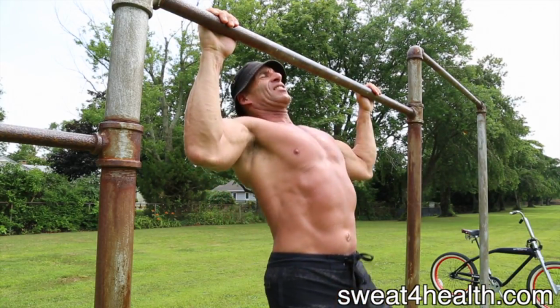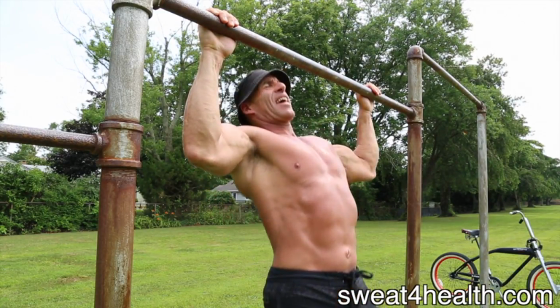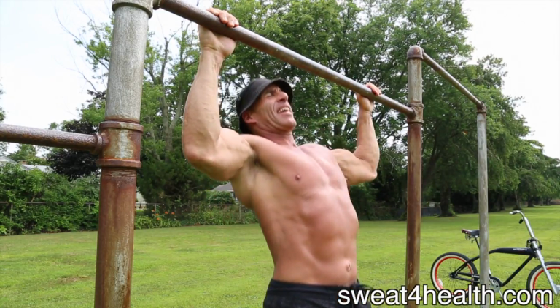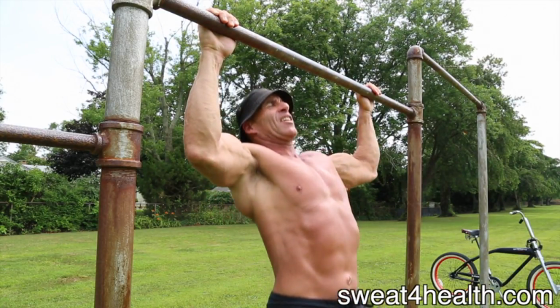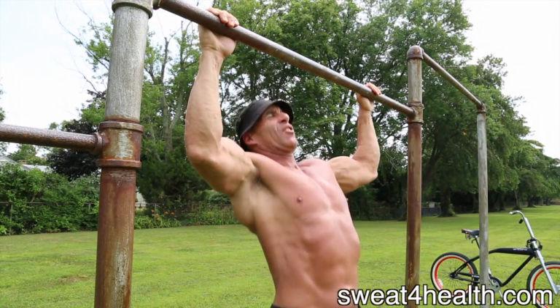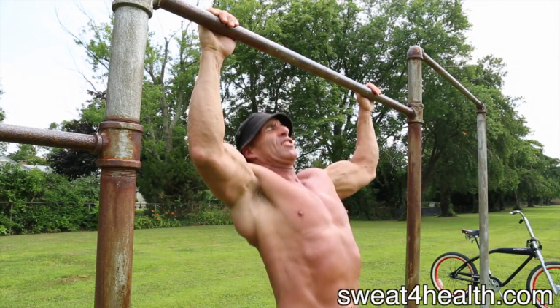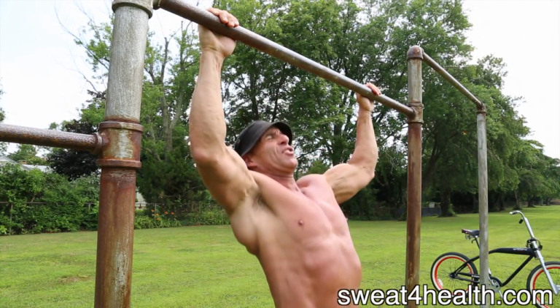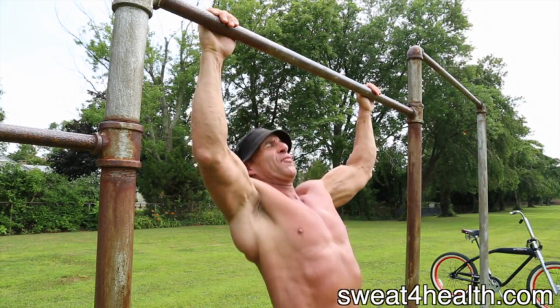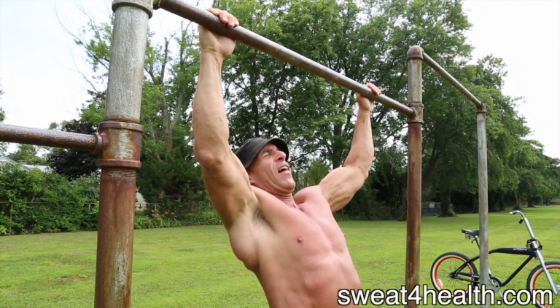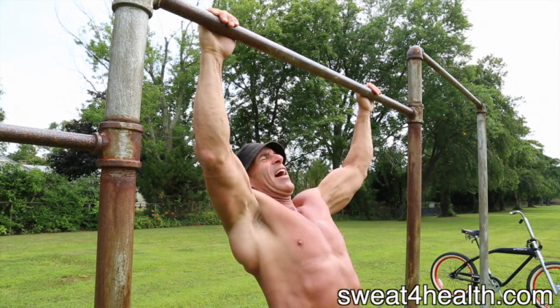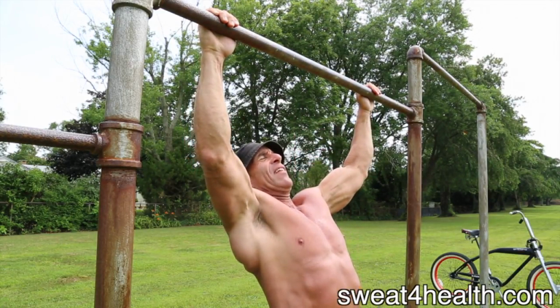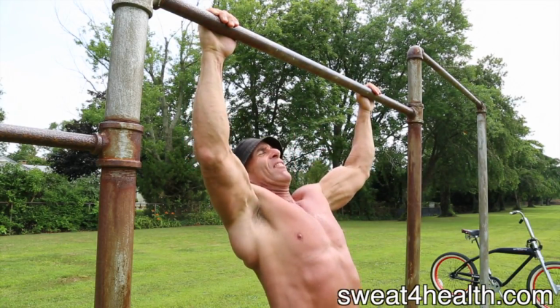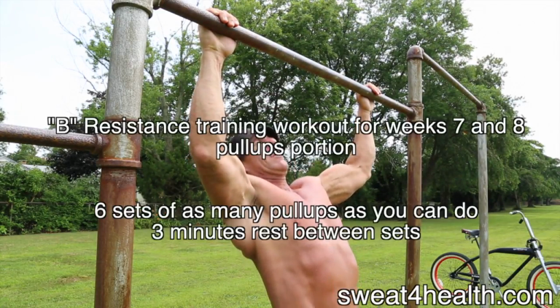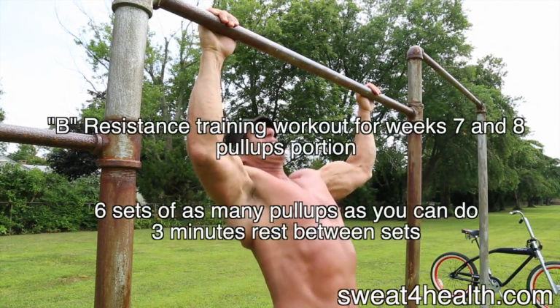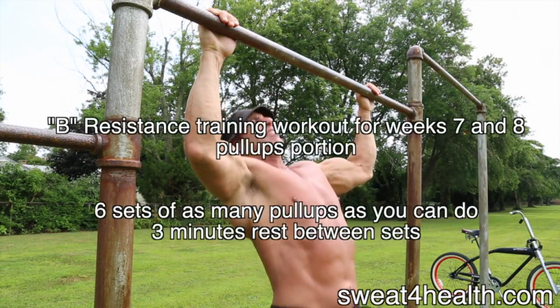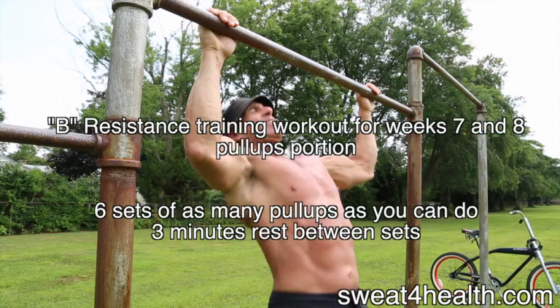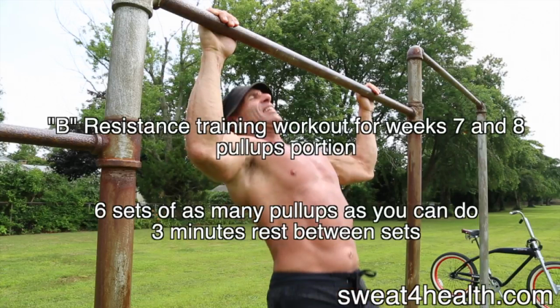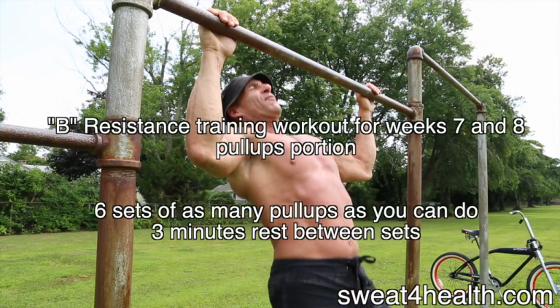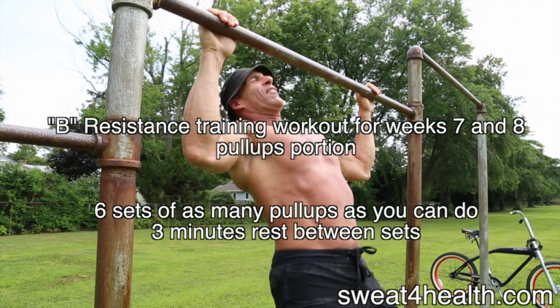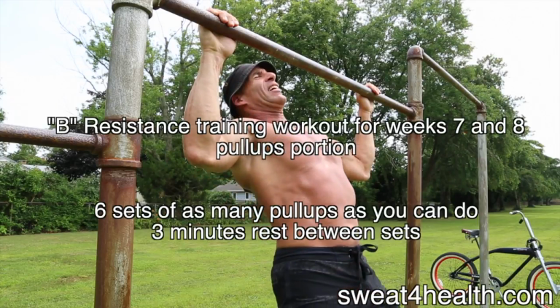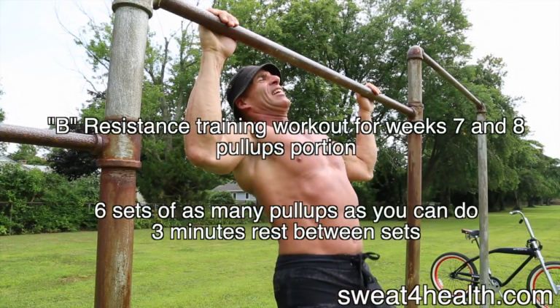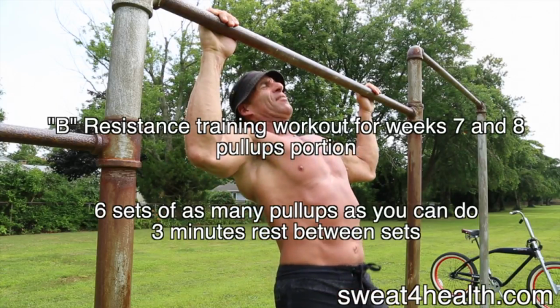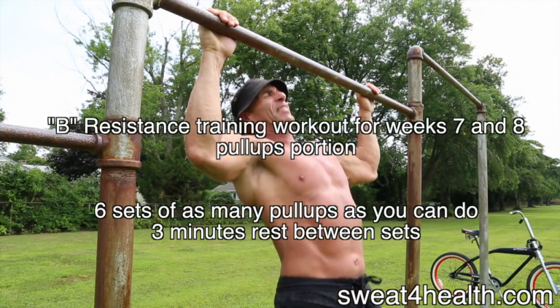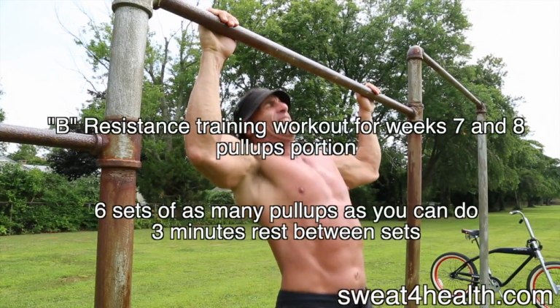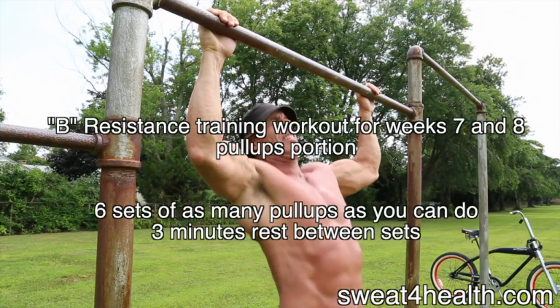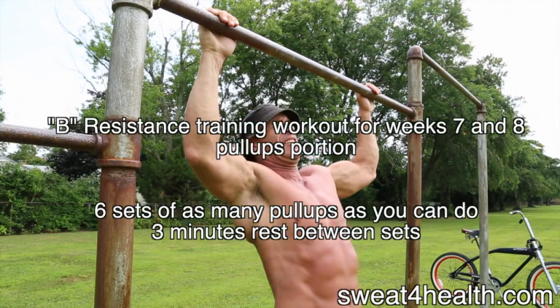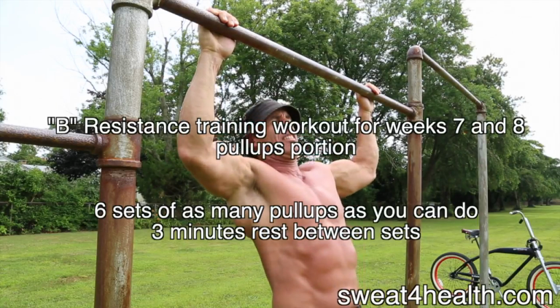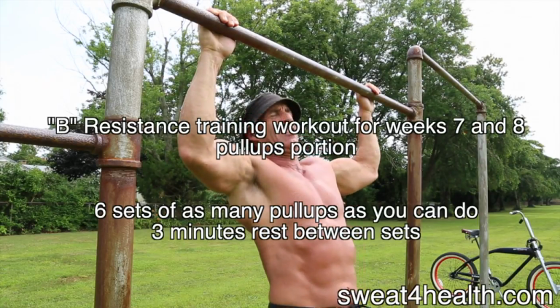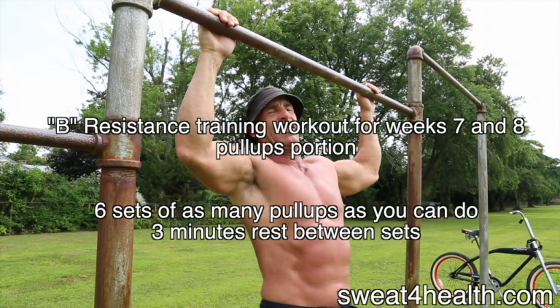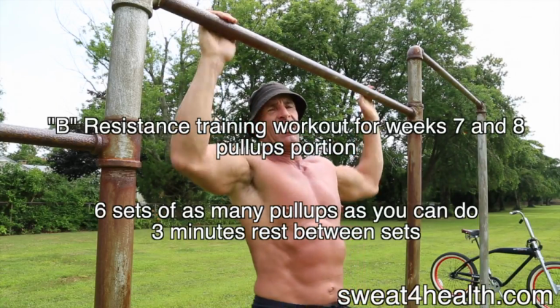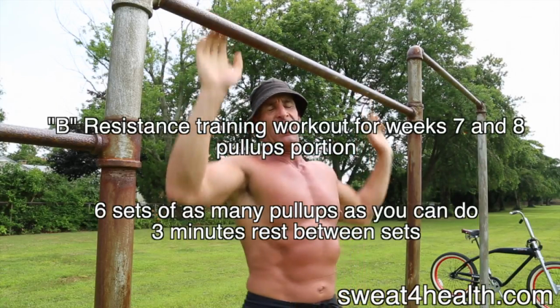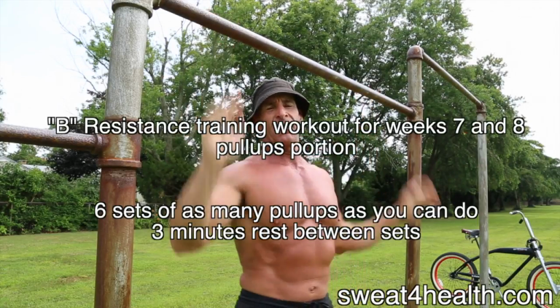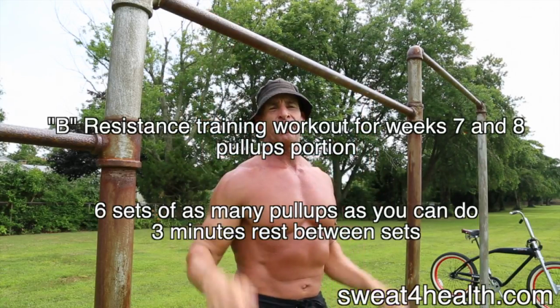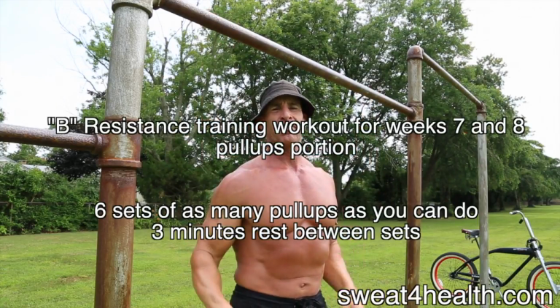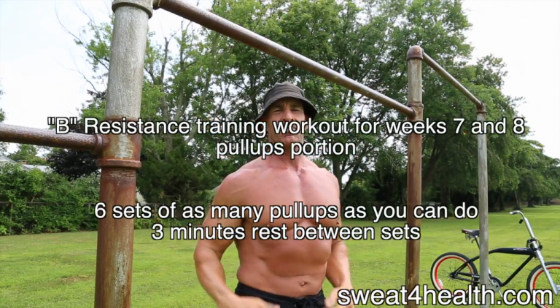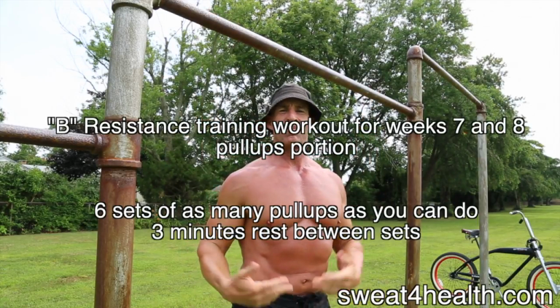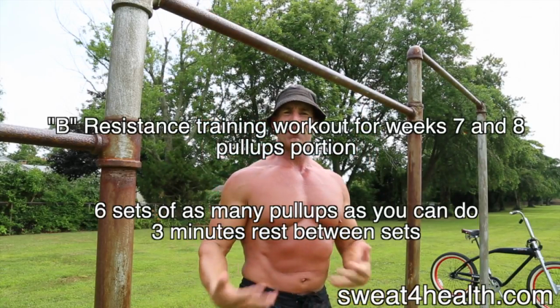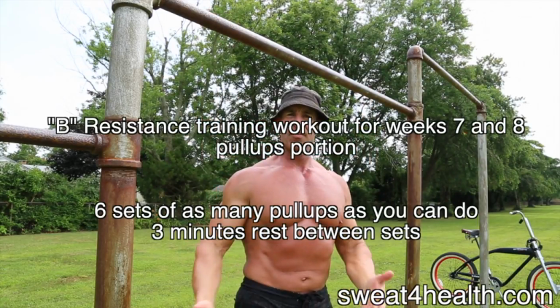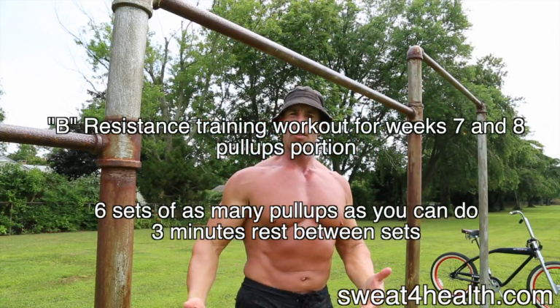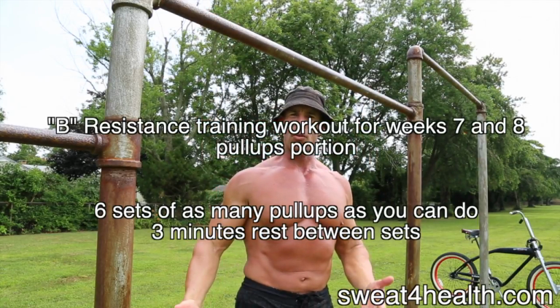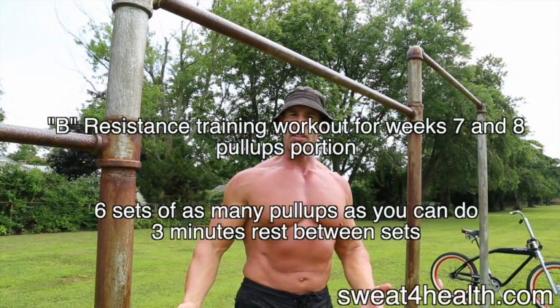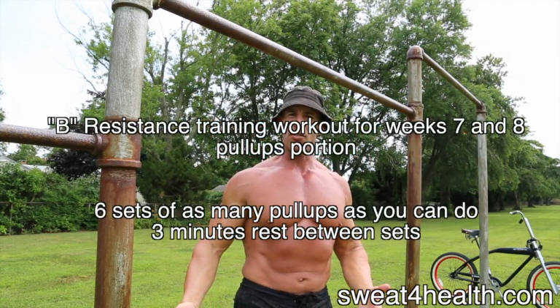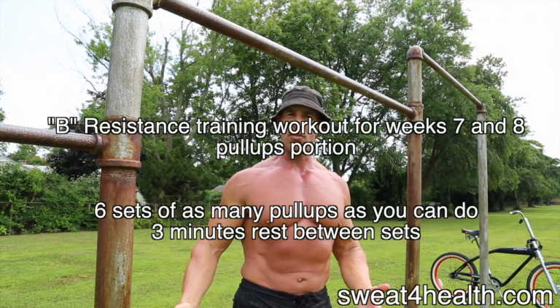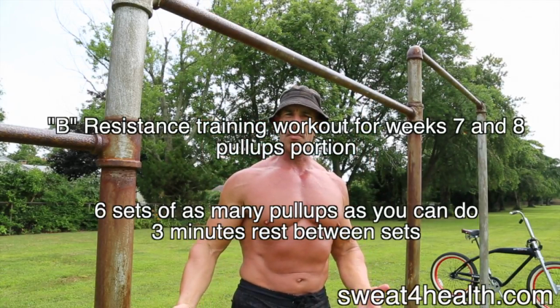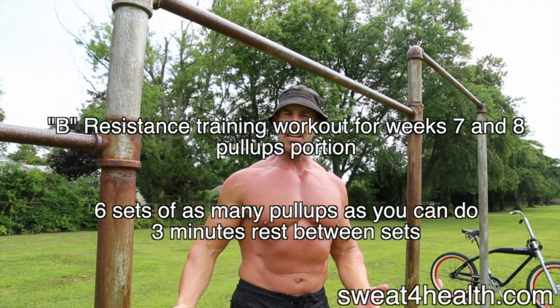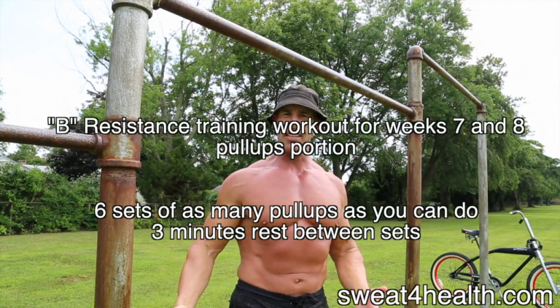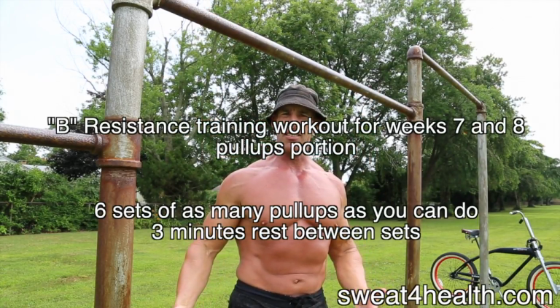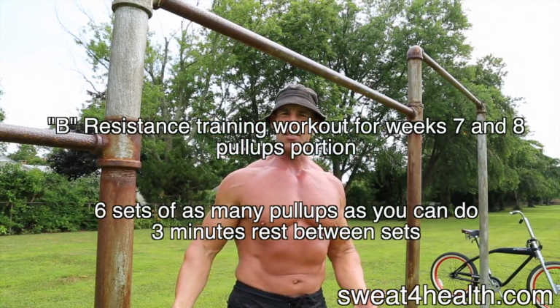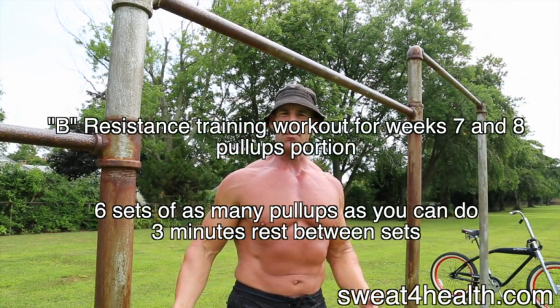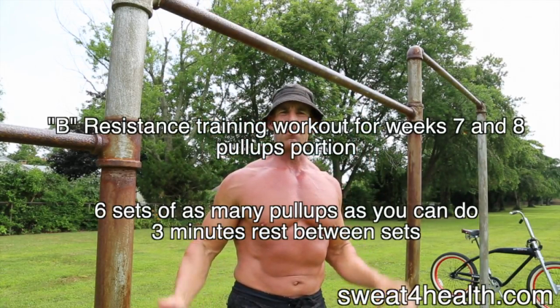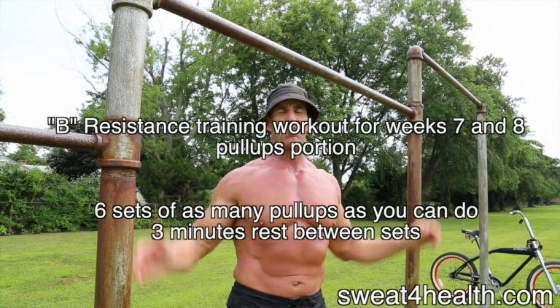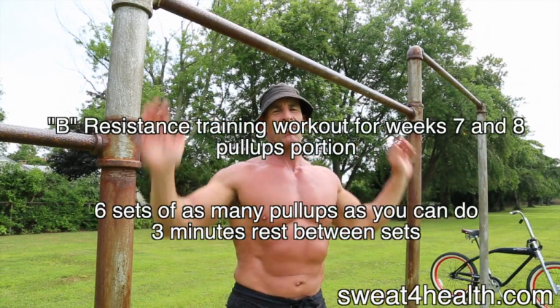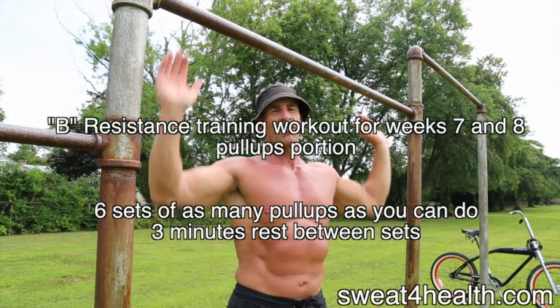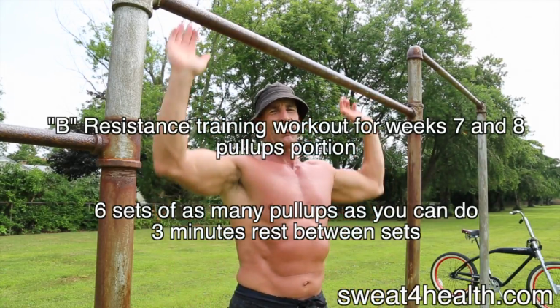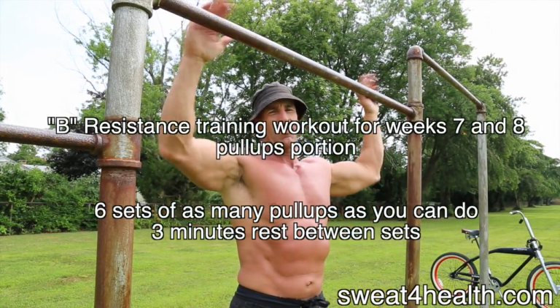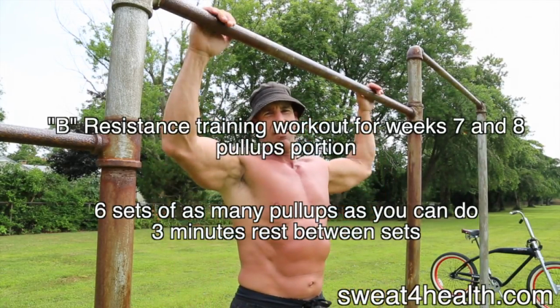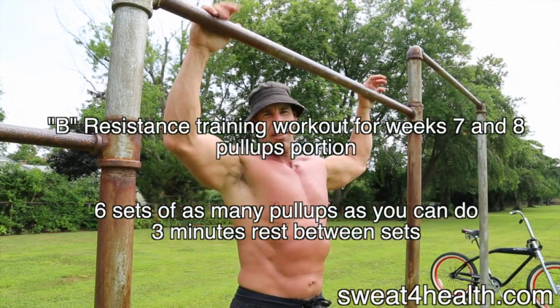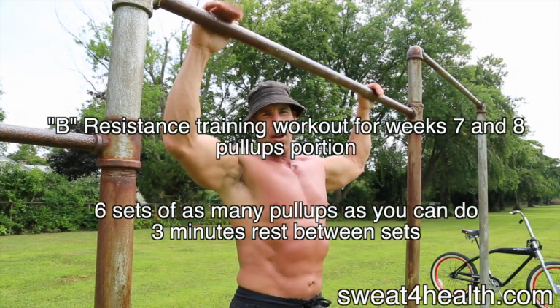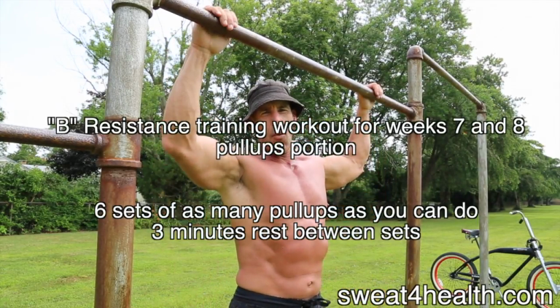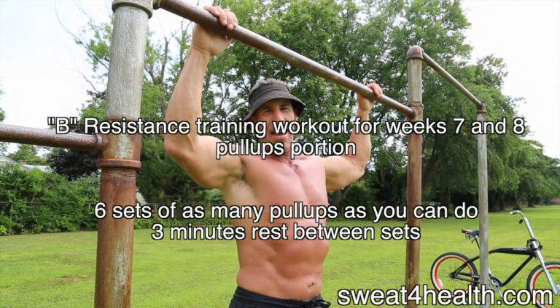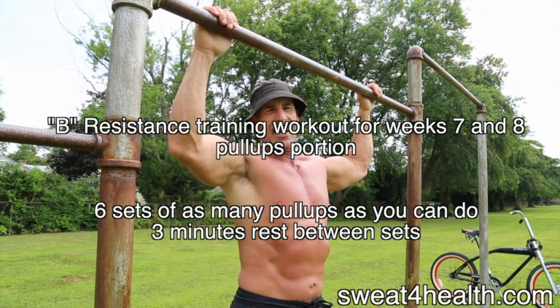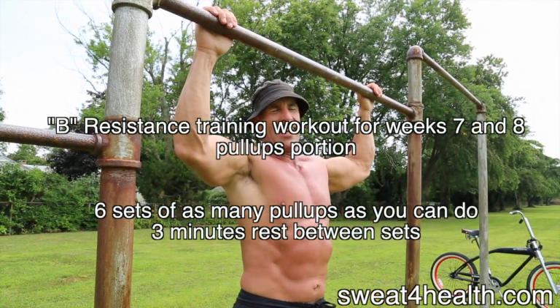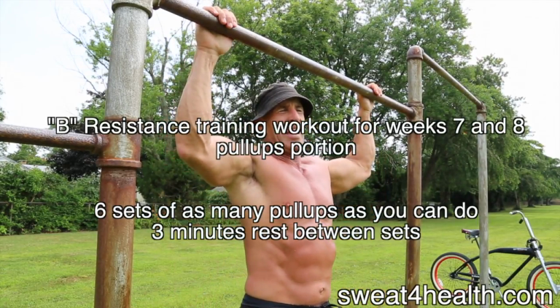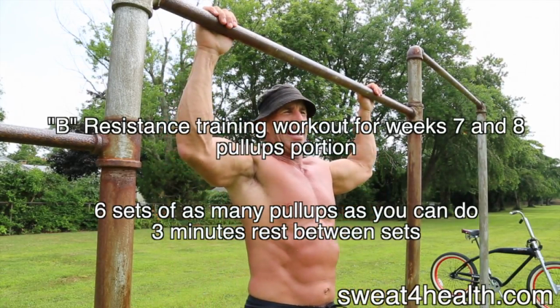Say you can only do five — okay, five. Rest three minutes, then go at it again.